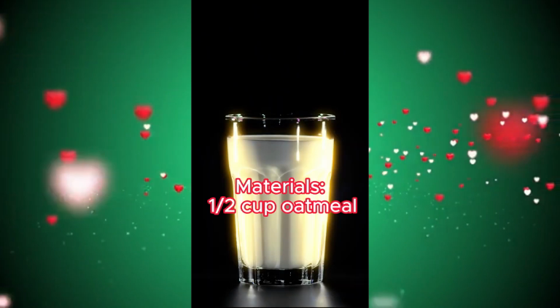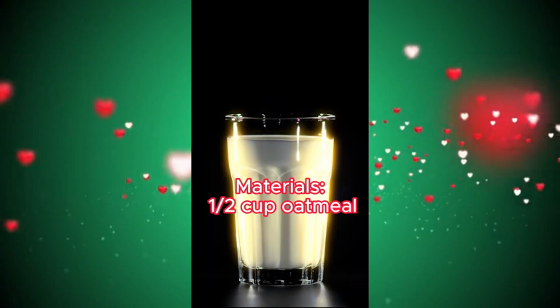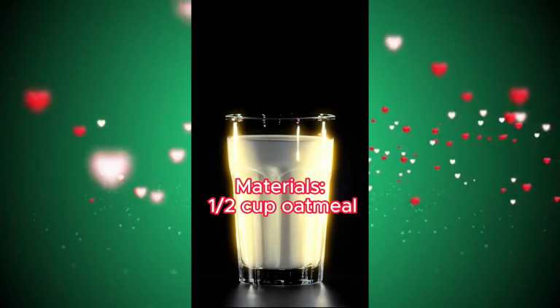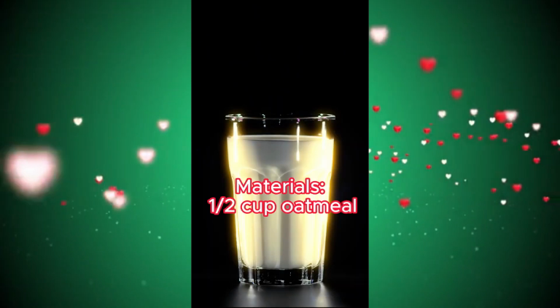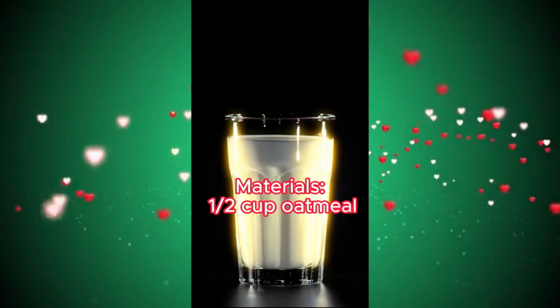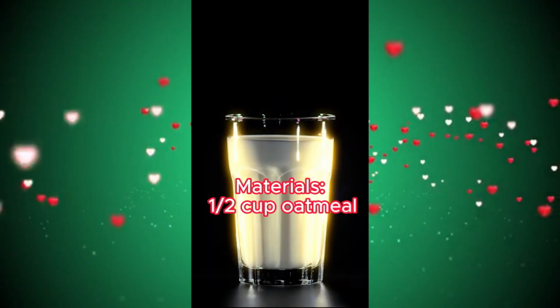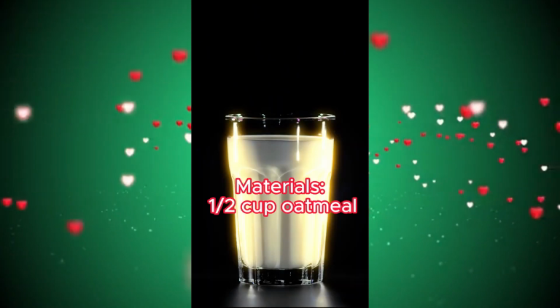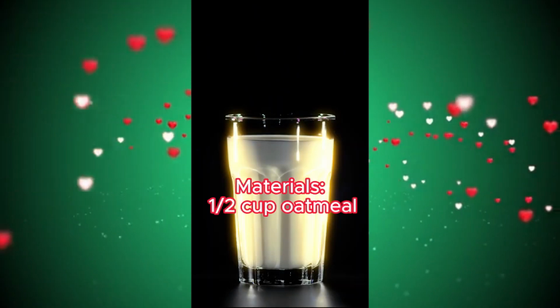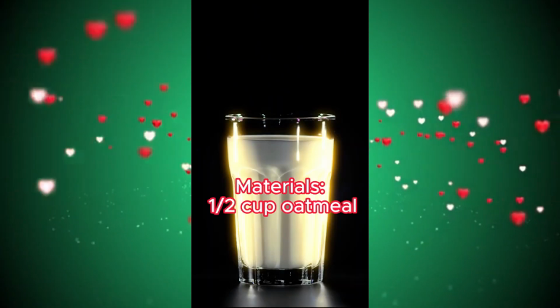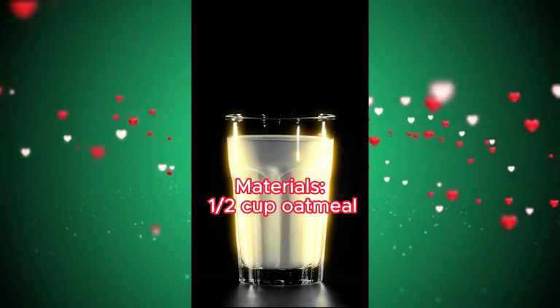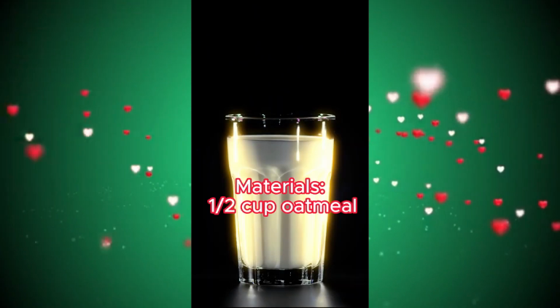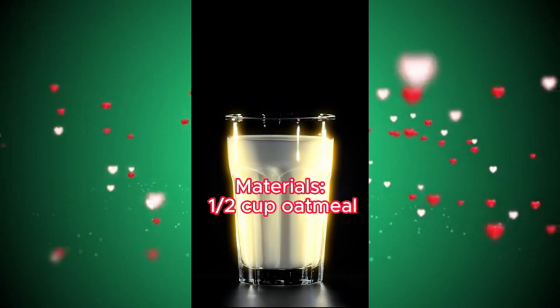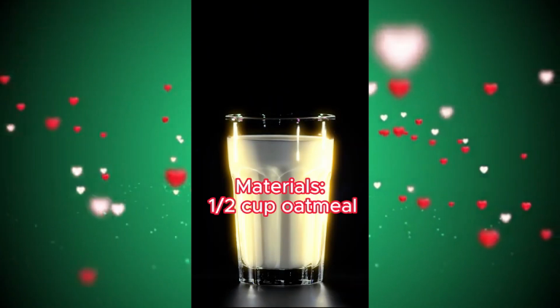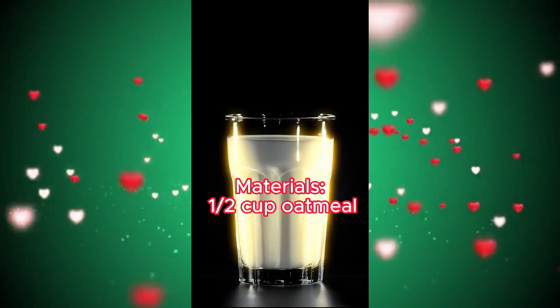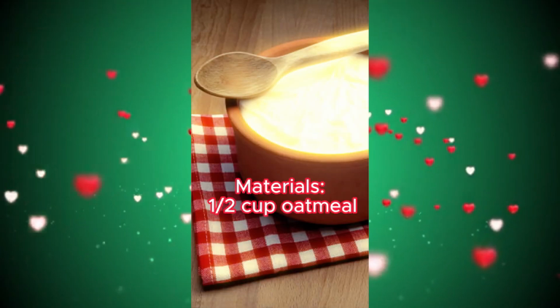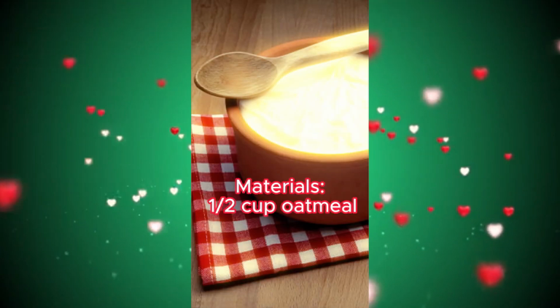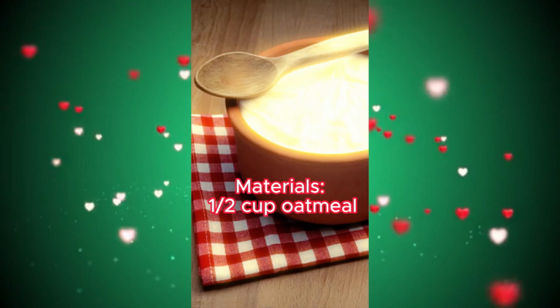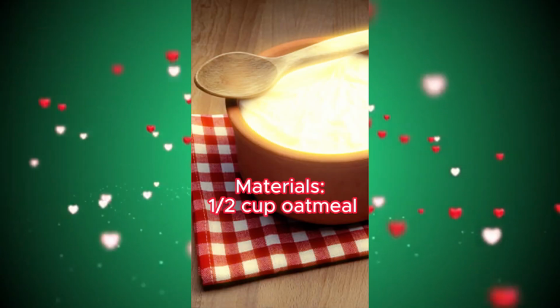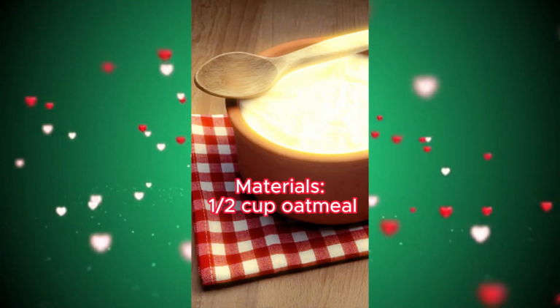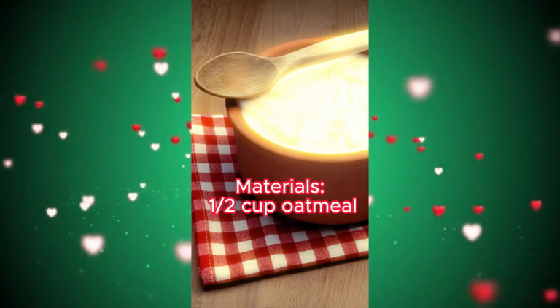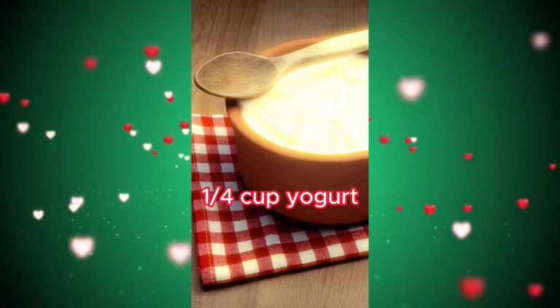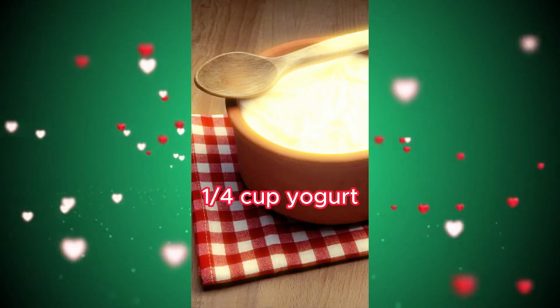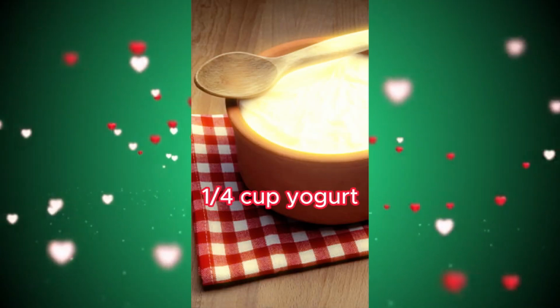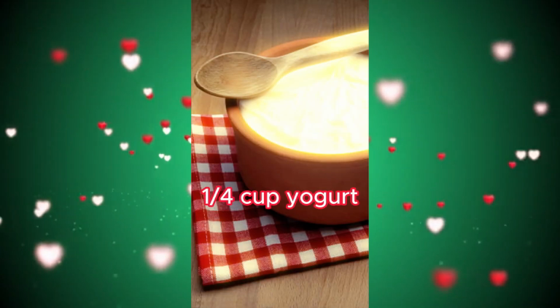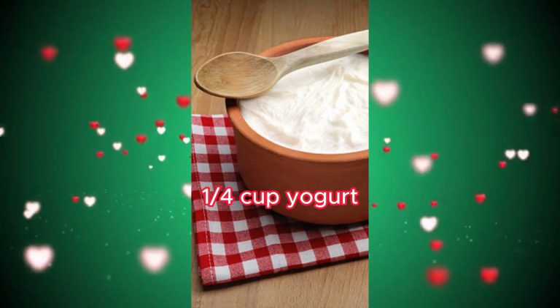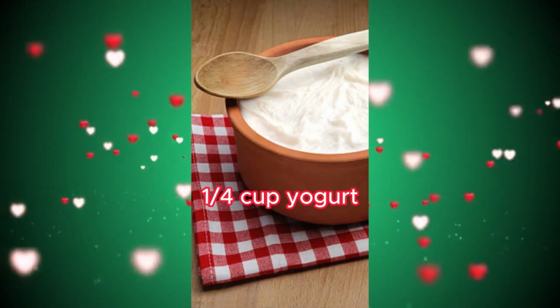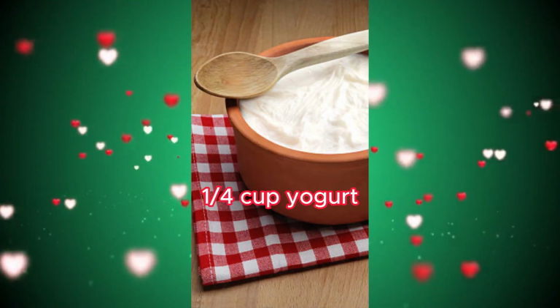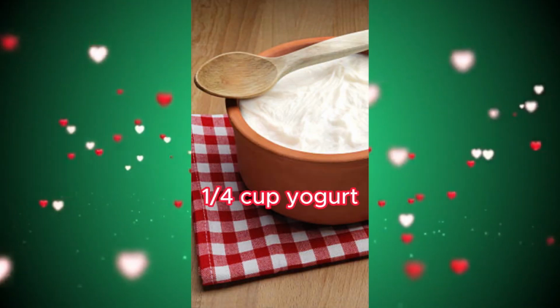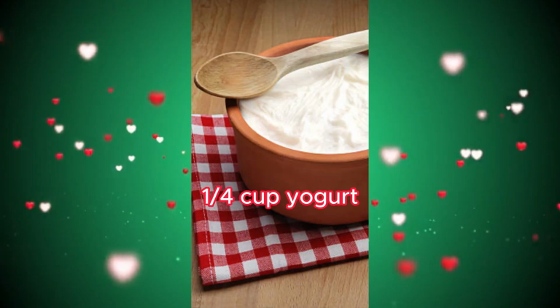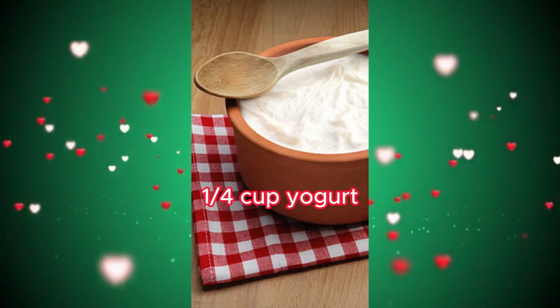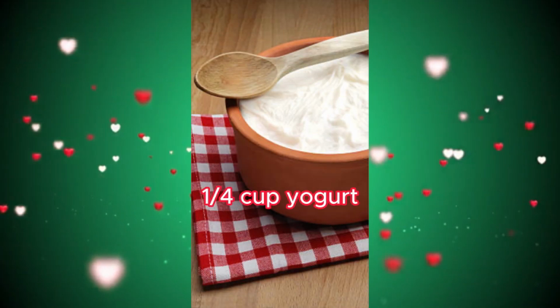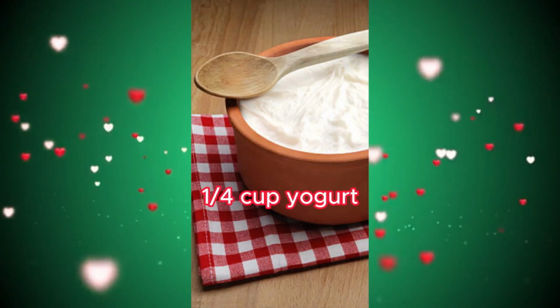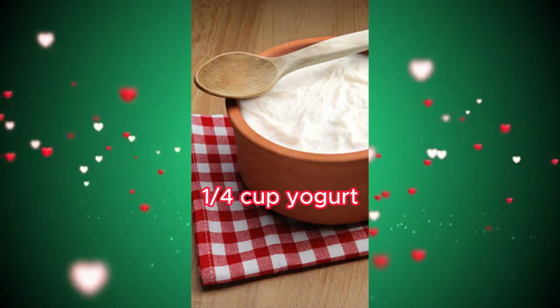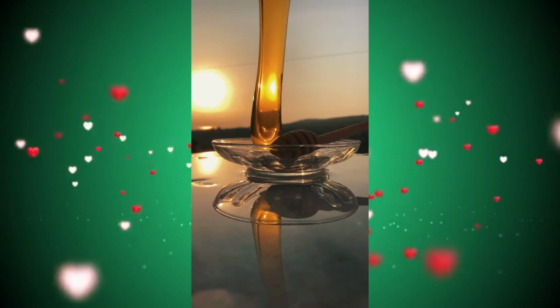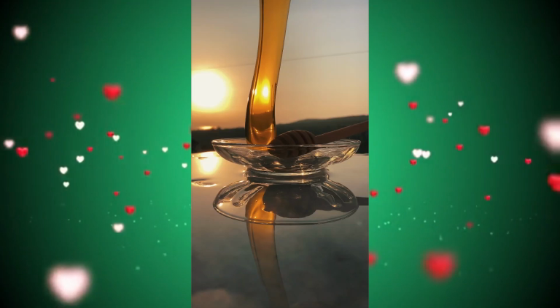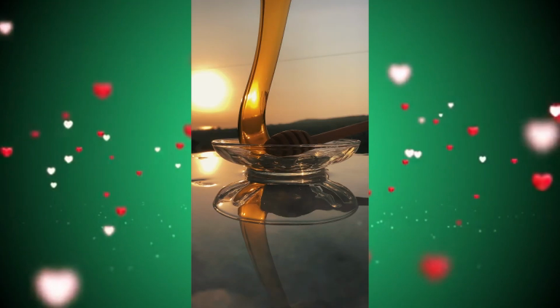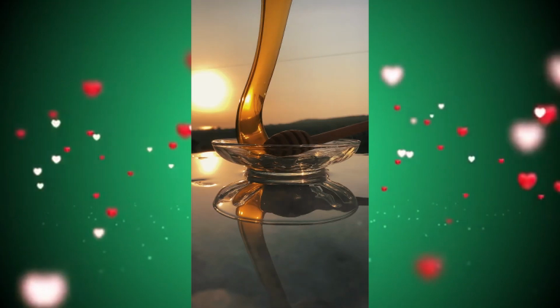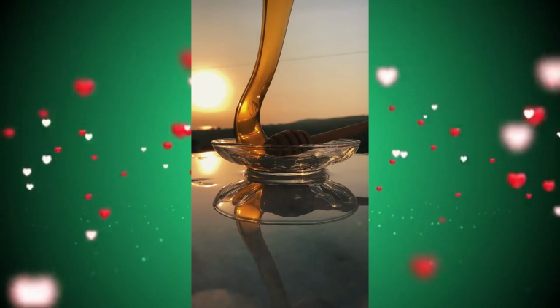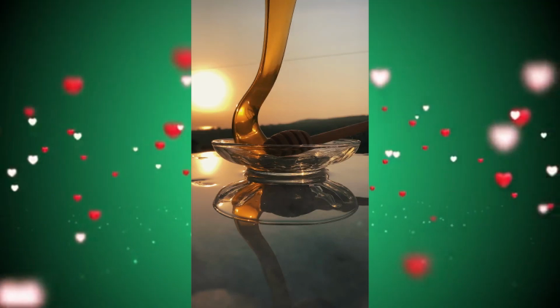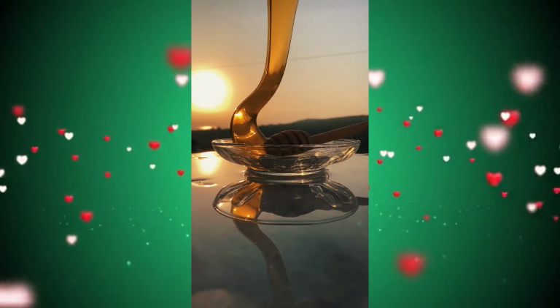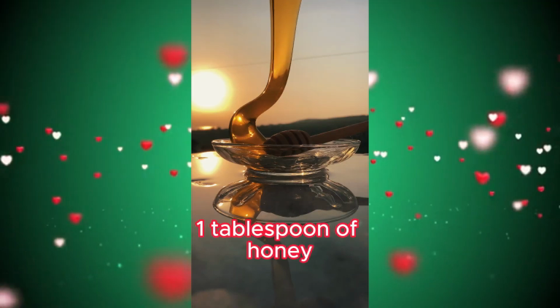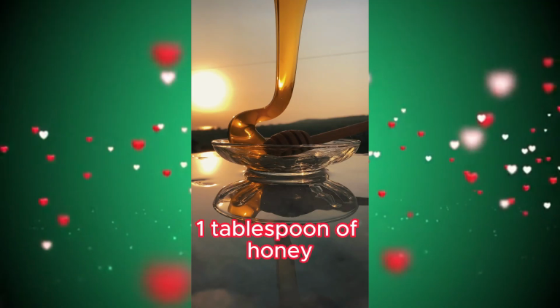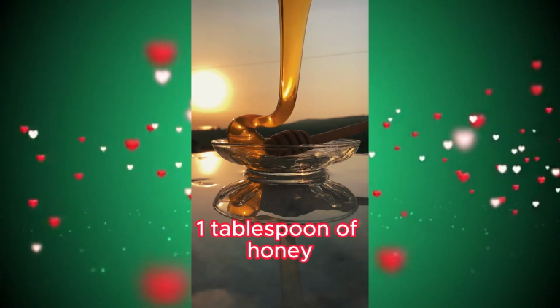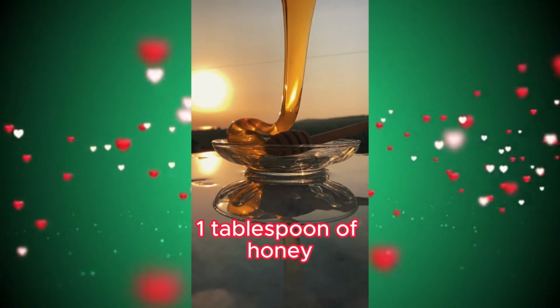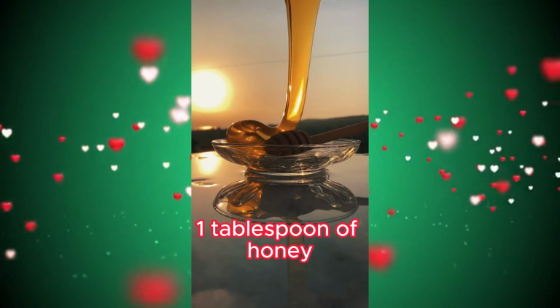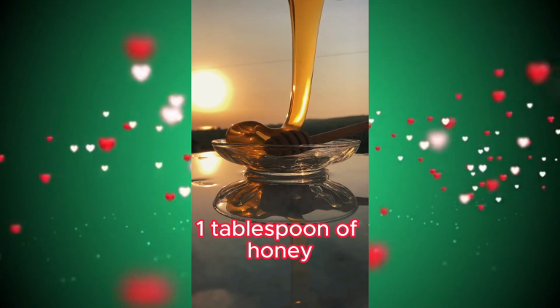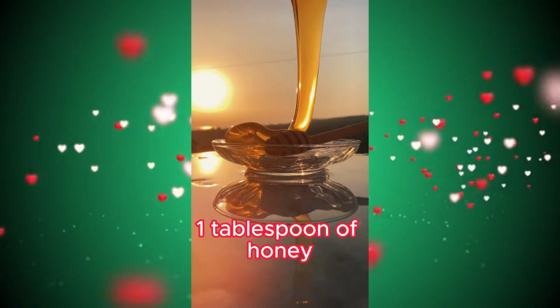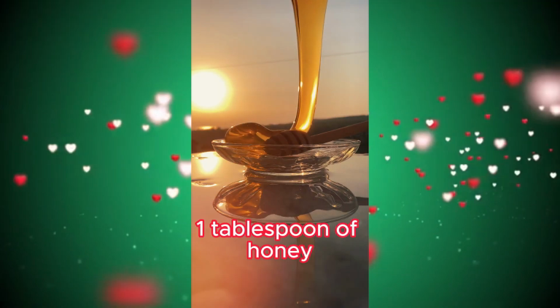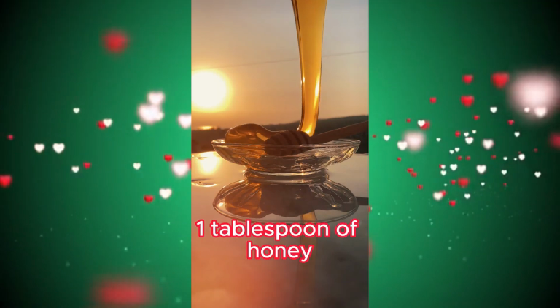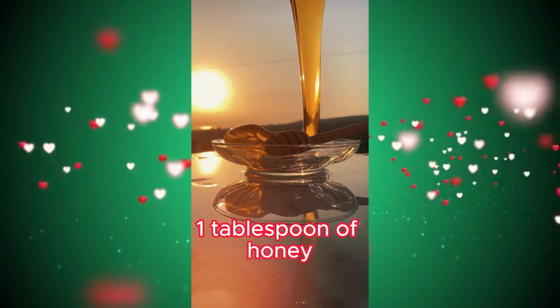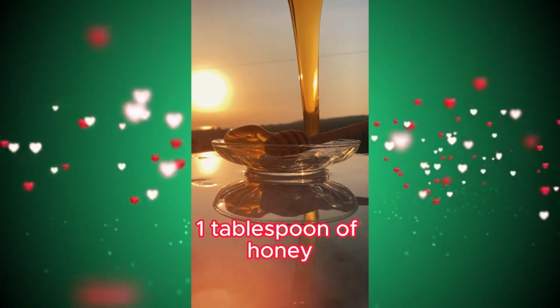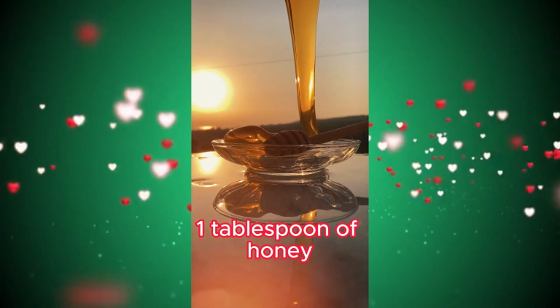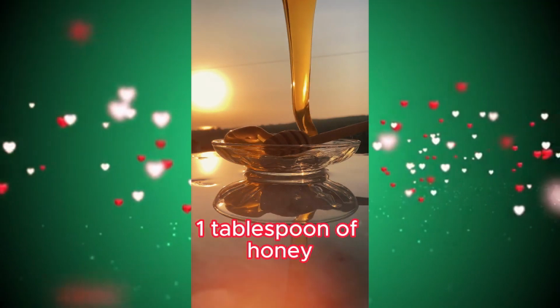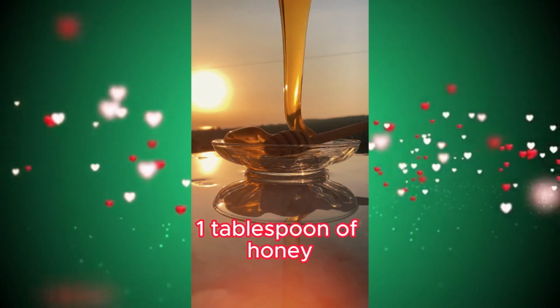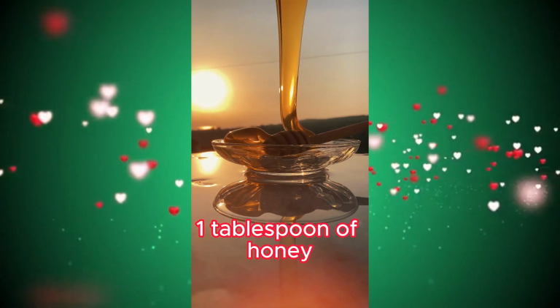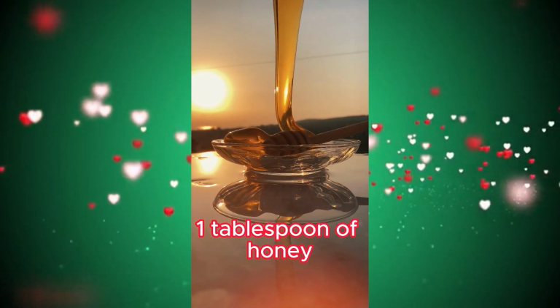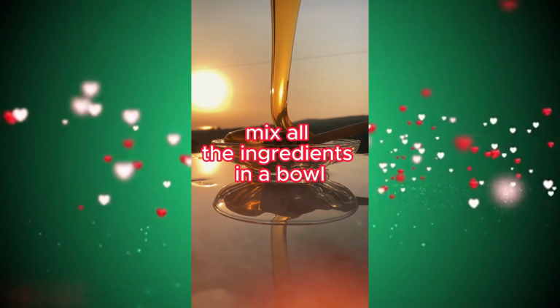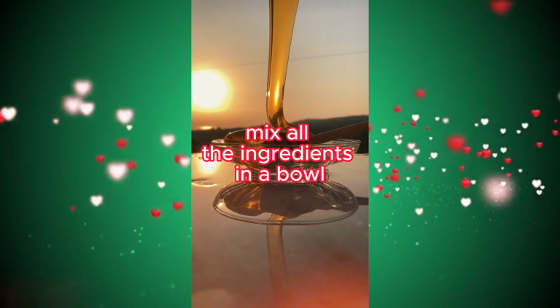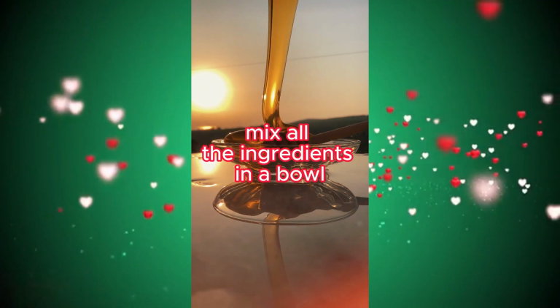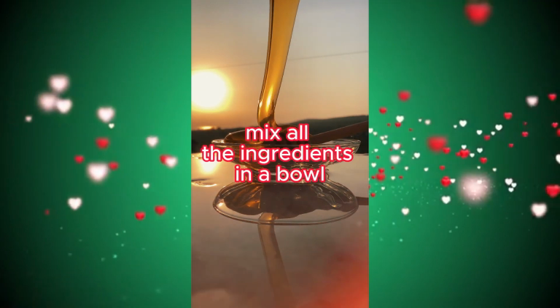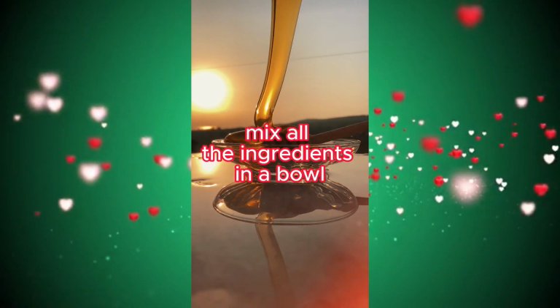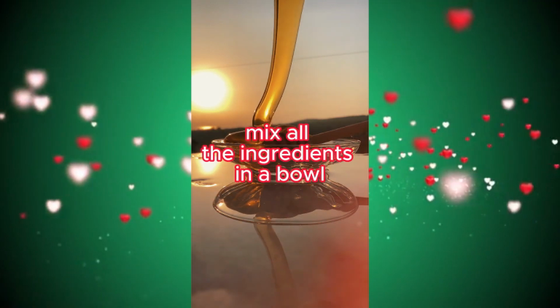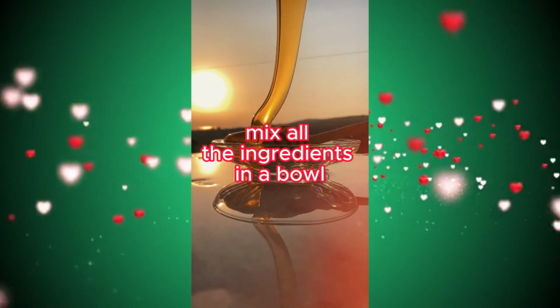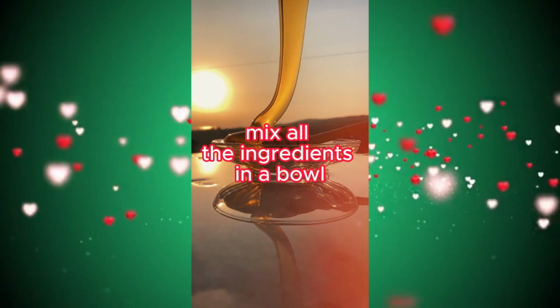Materials: a half cup oatmeal, a quarter cup yogurt, one tablespoon of honey. Mix all the ingredients in a bowl.